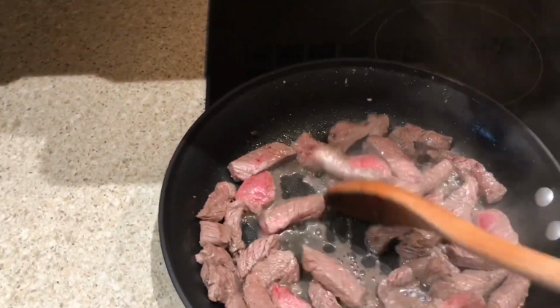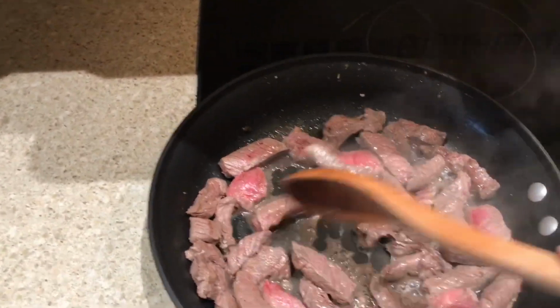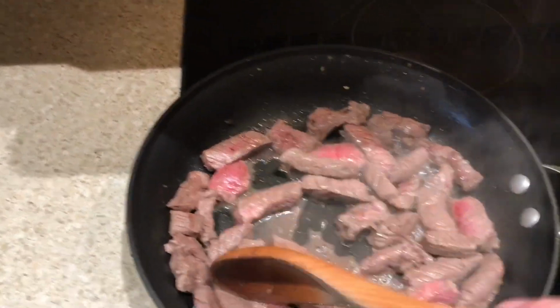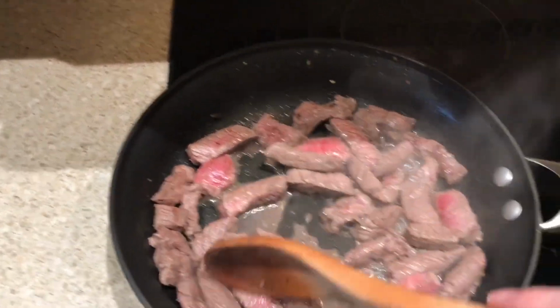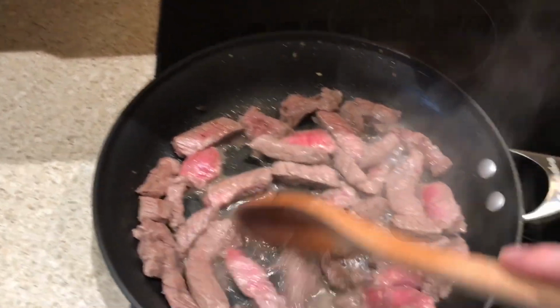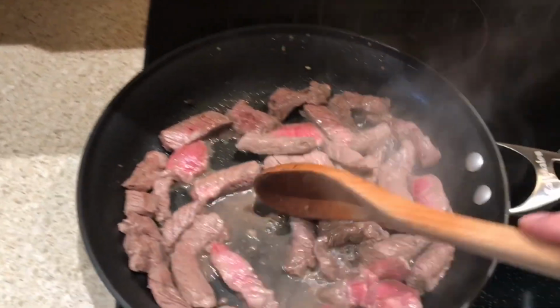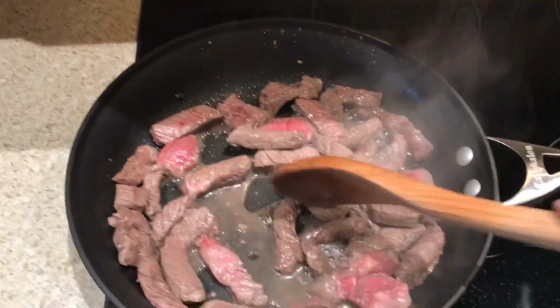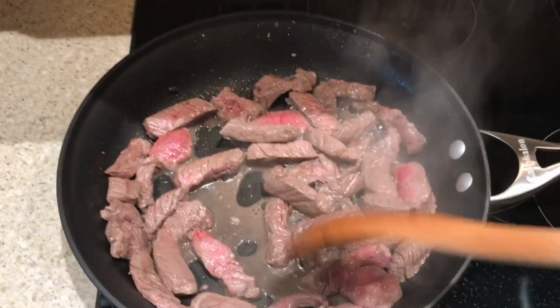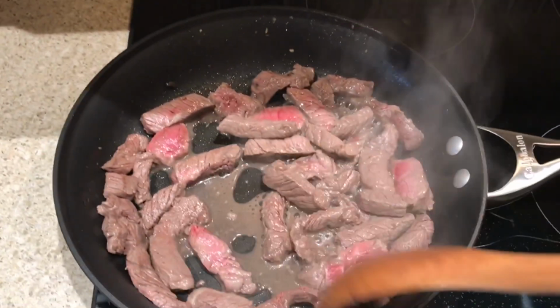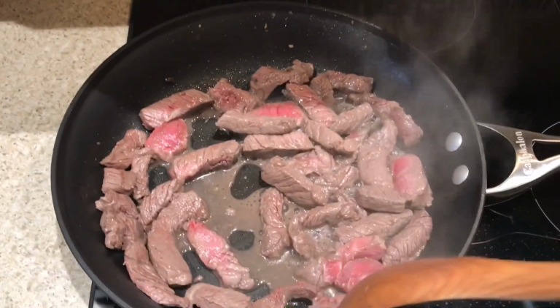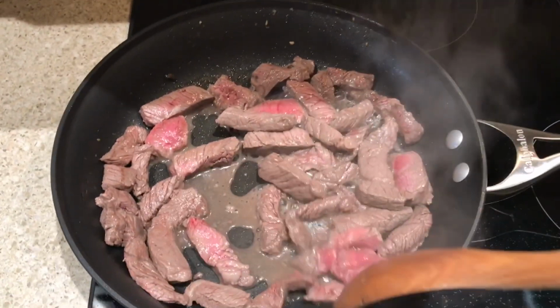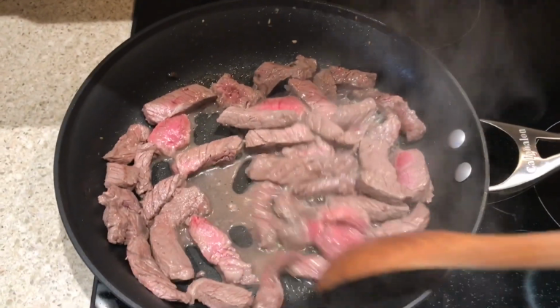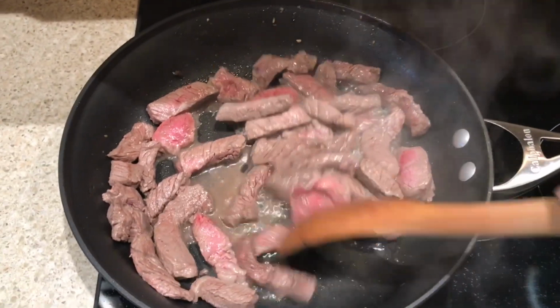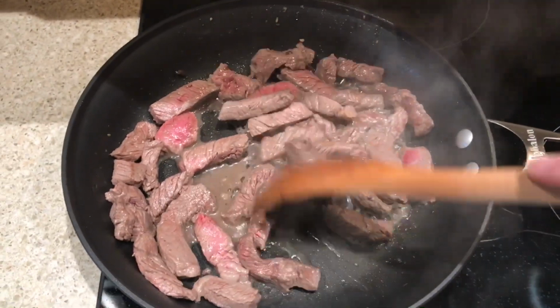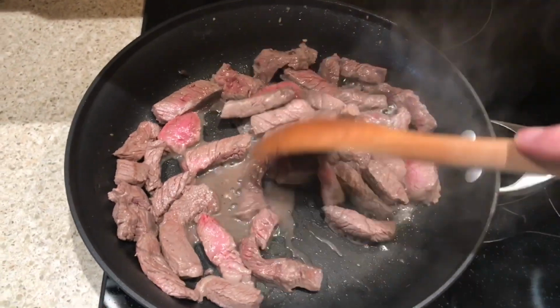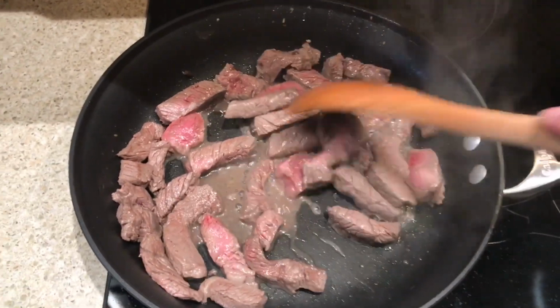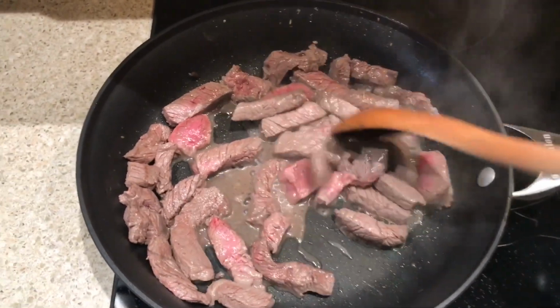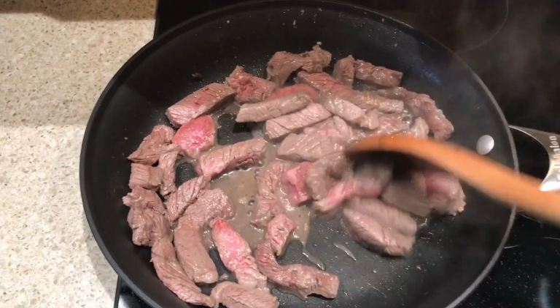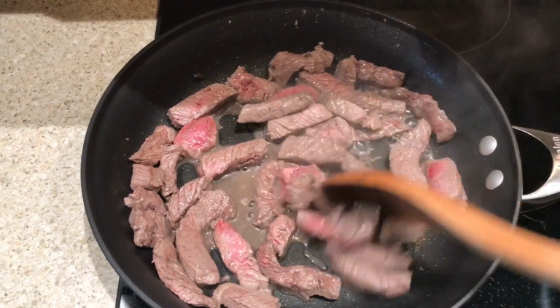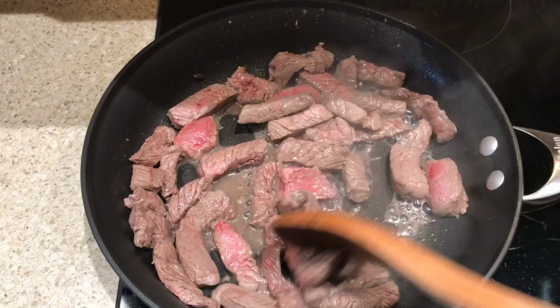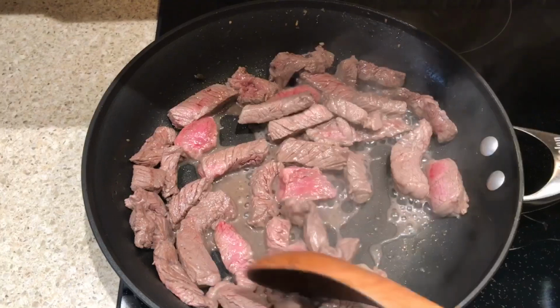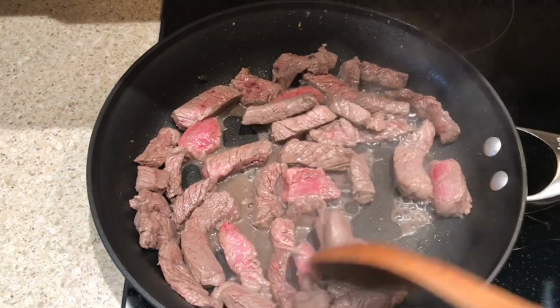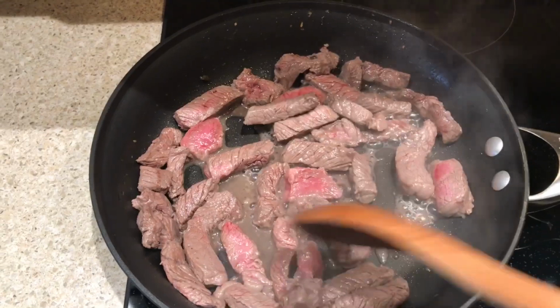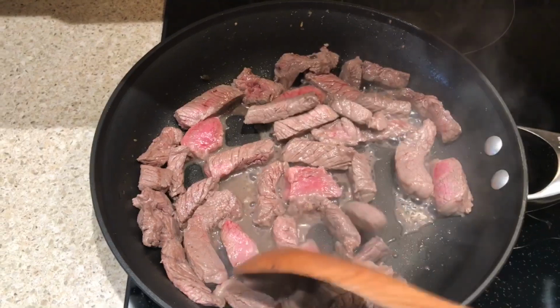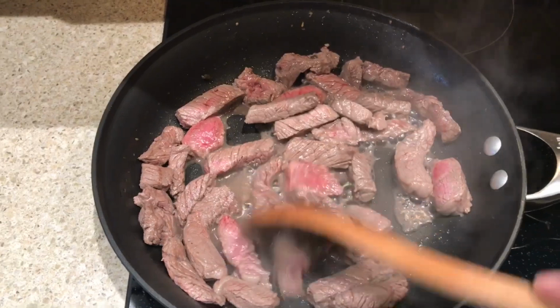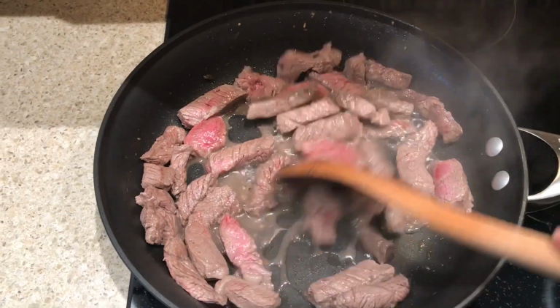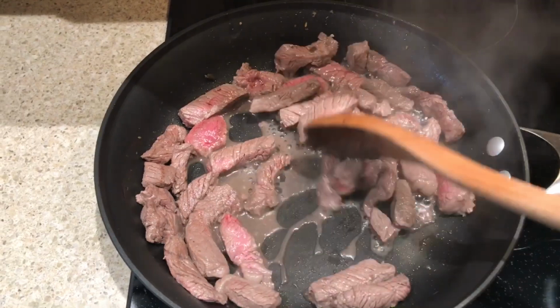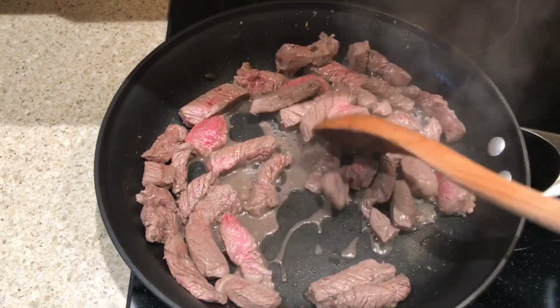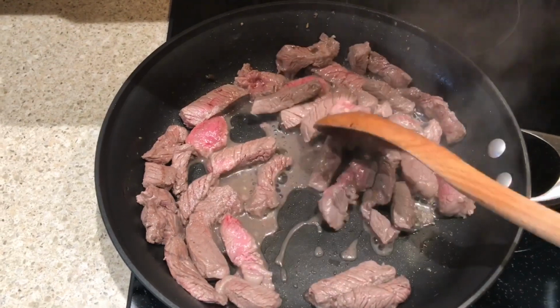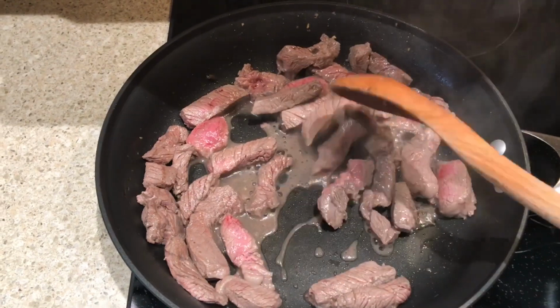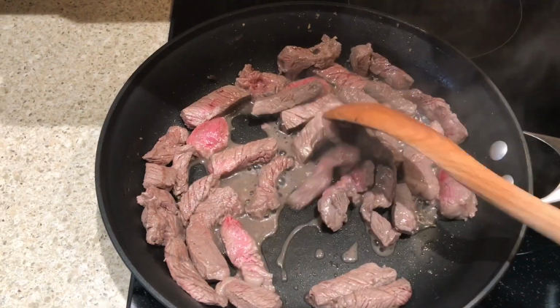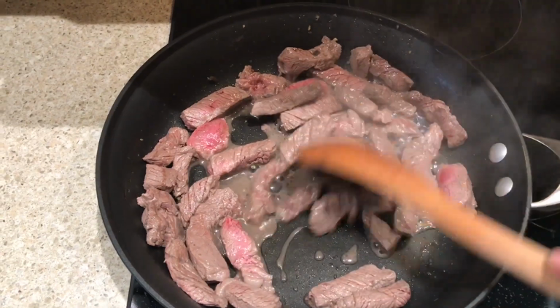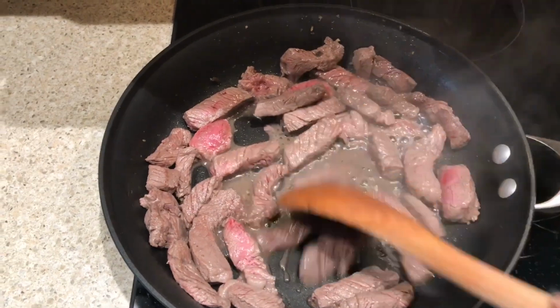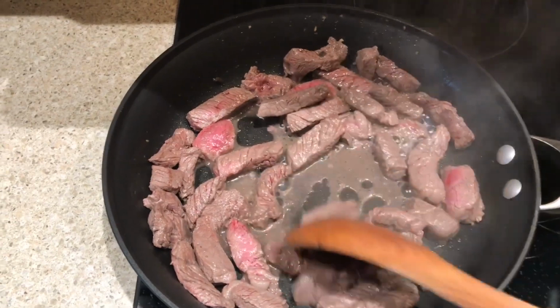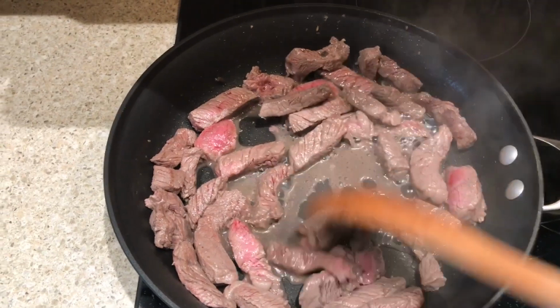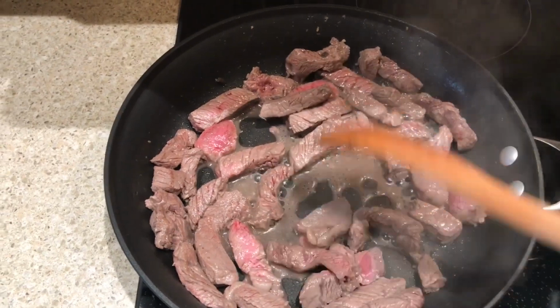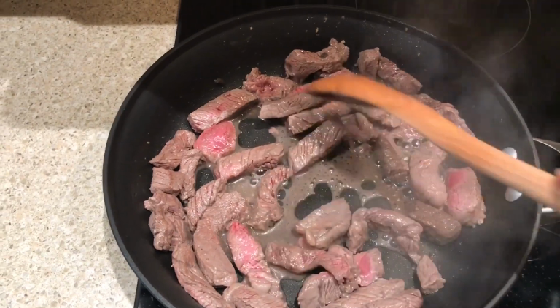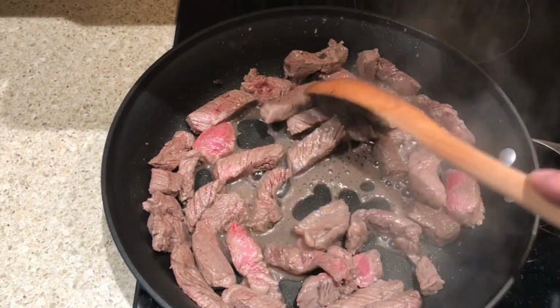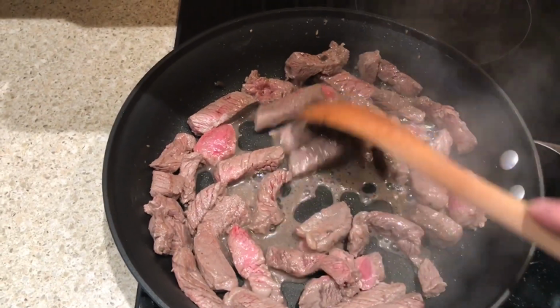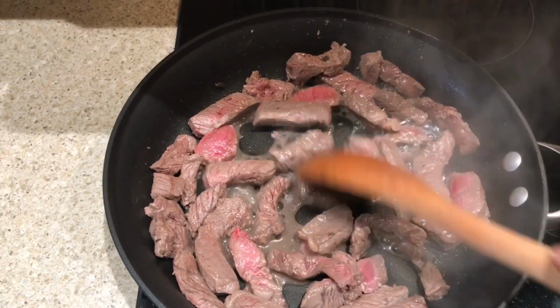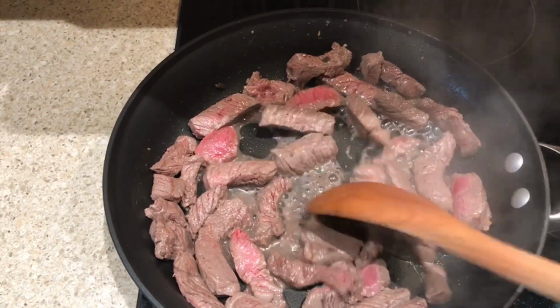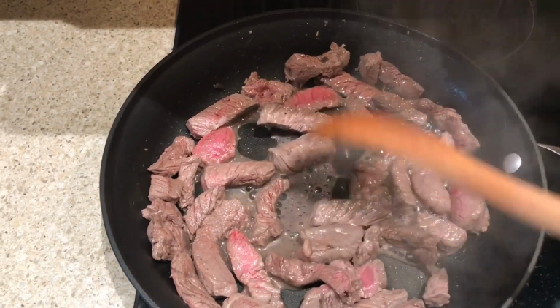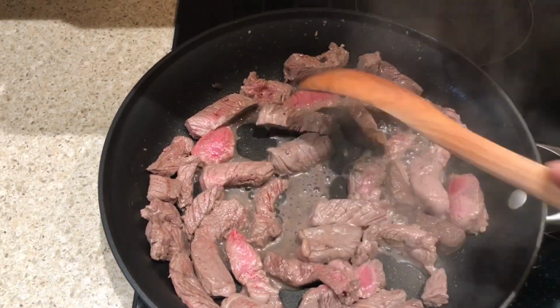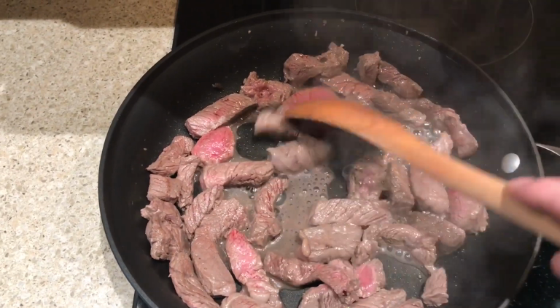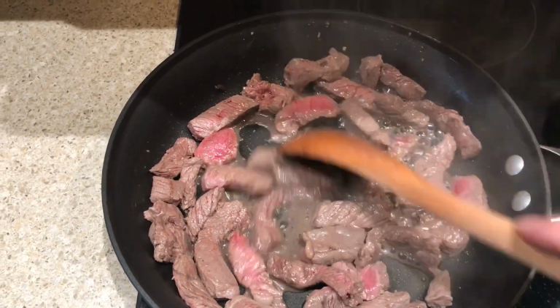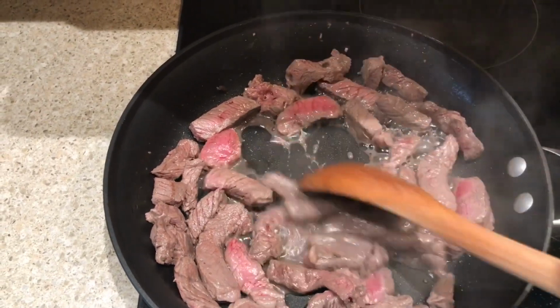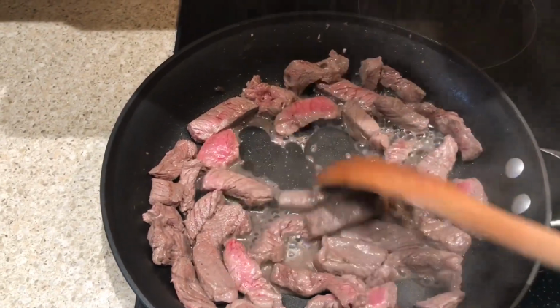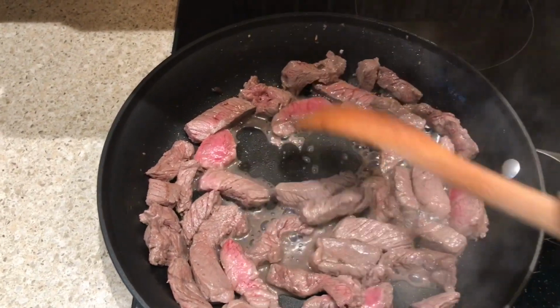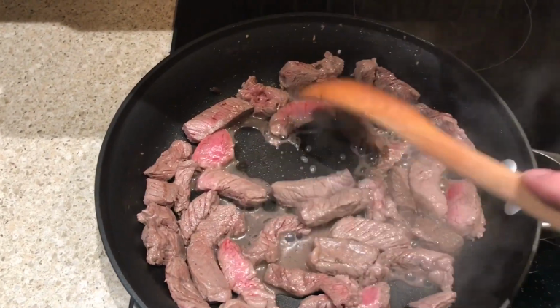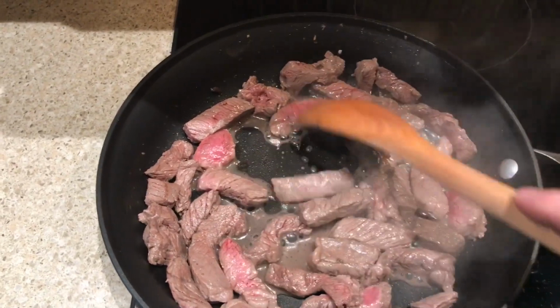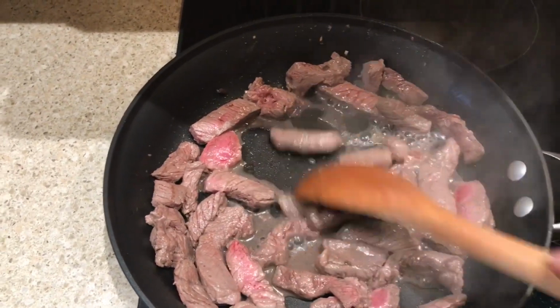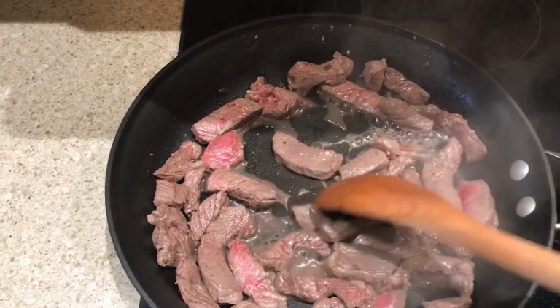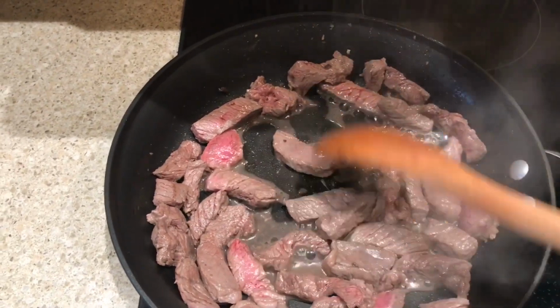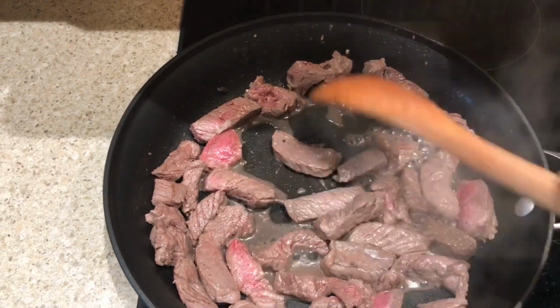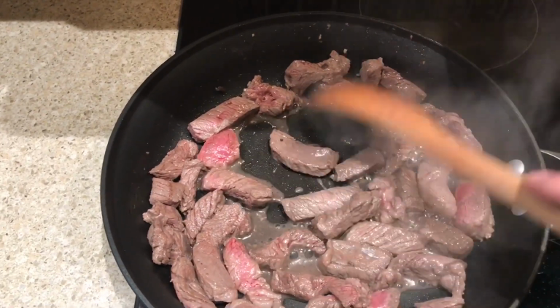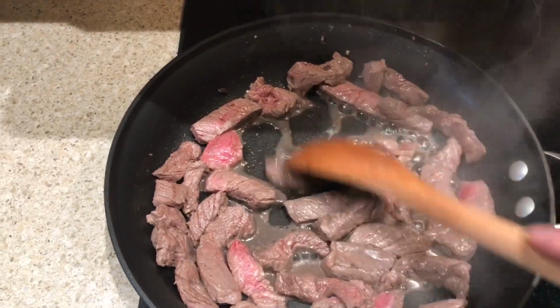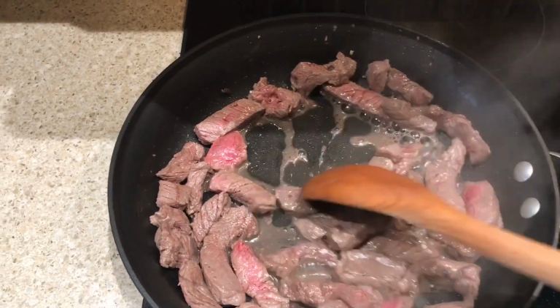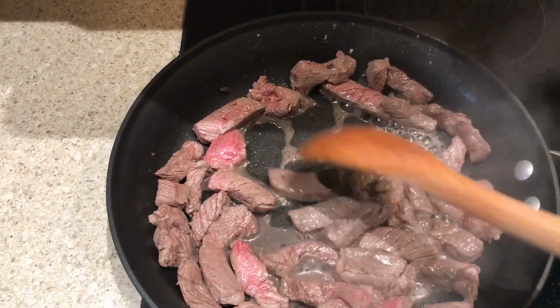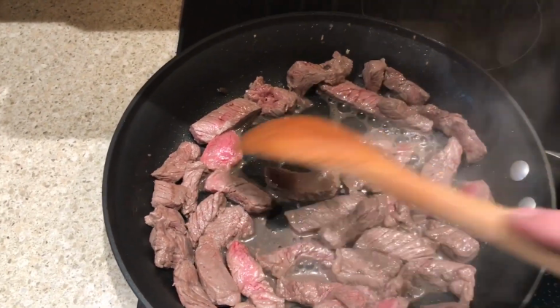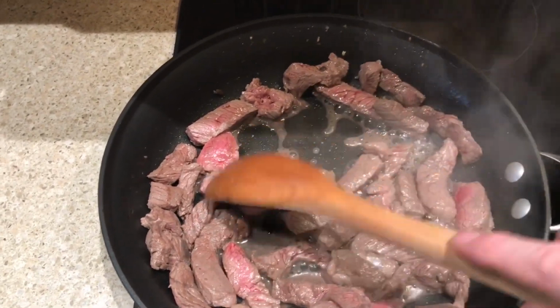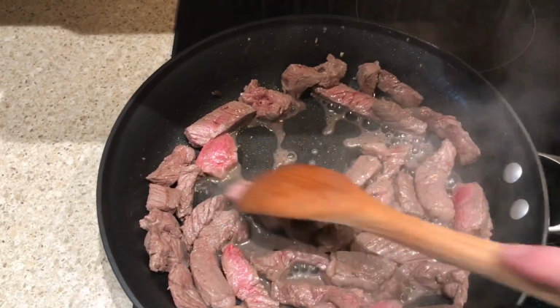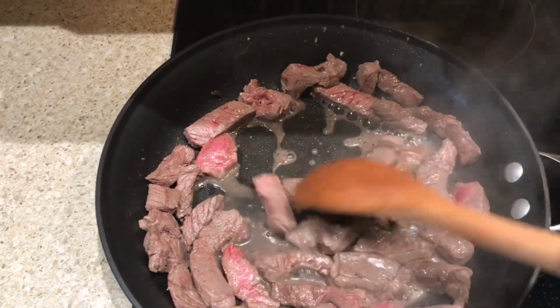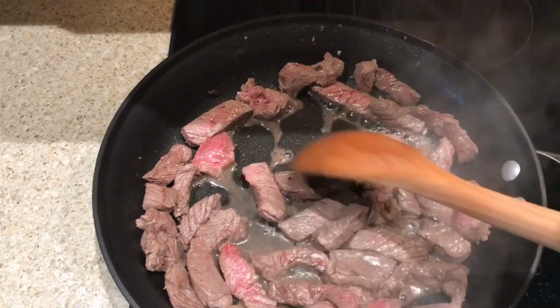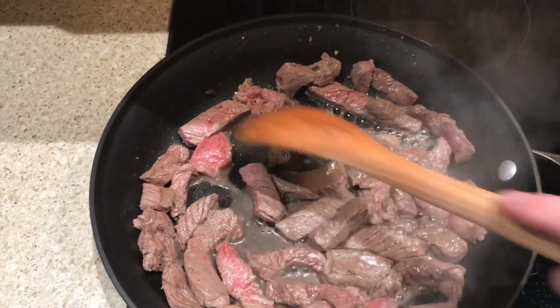Here we are cooking up the steak. You want to make sure it's browned all the way through with no redness.